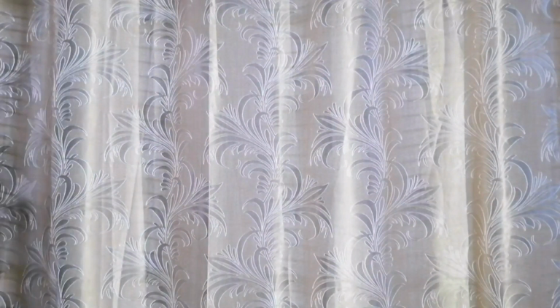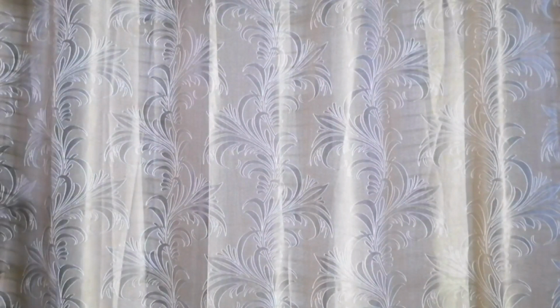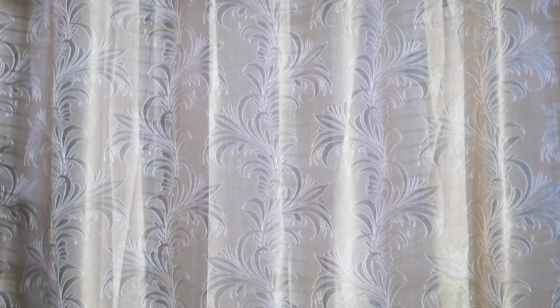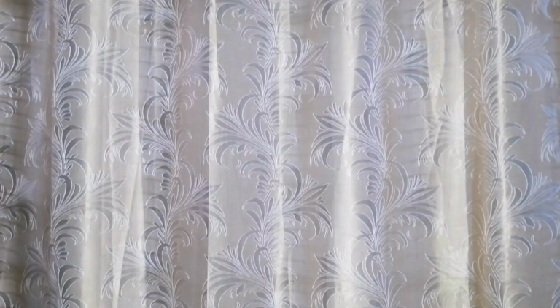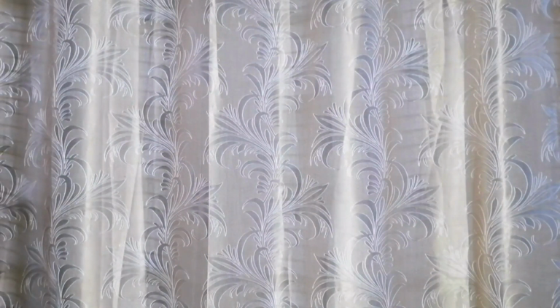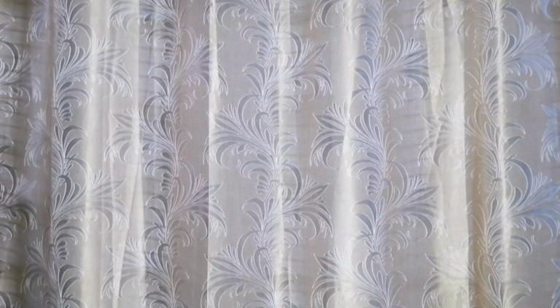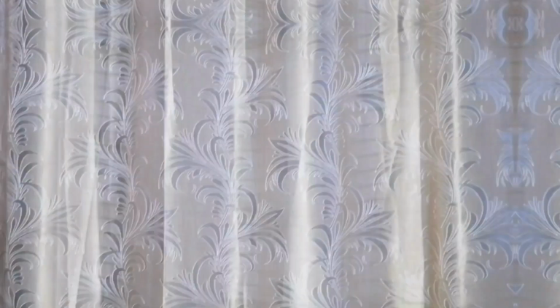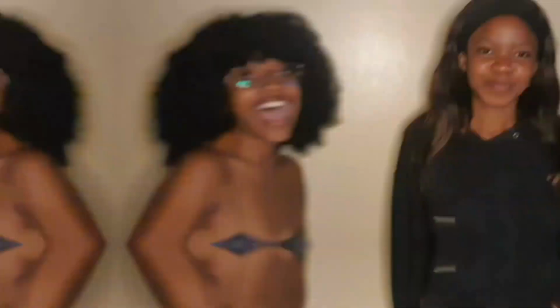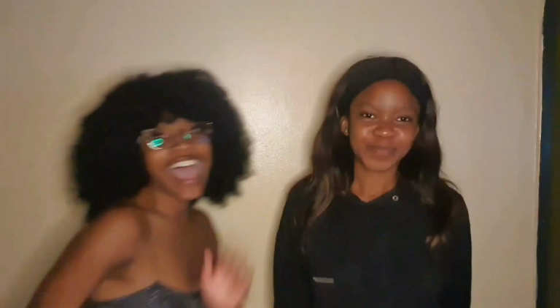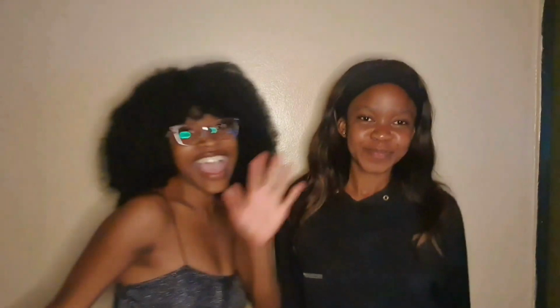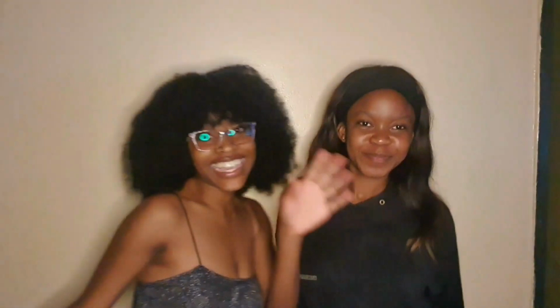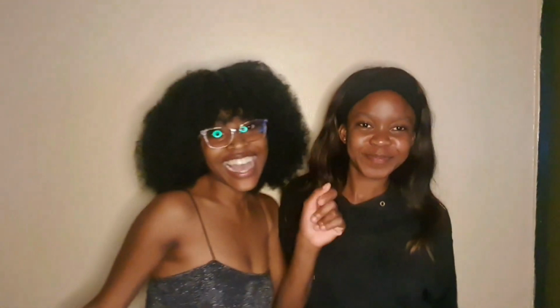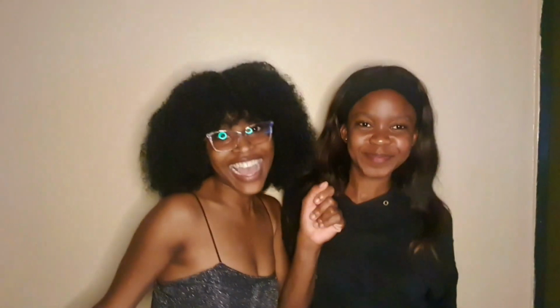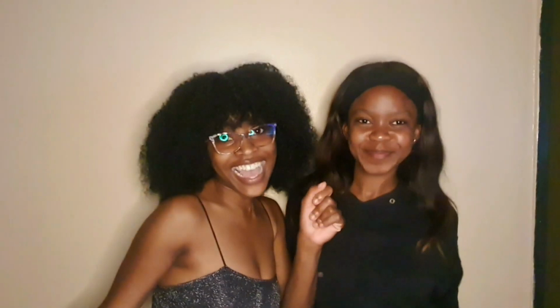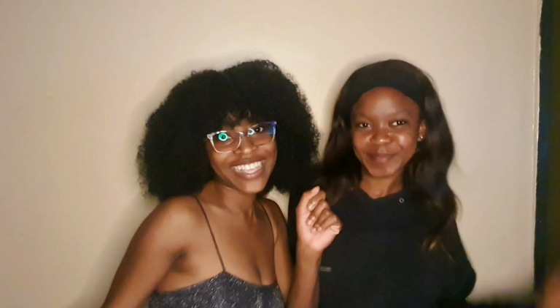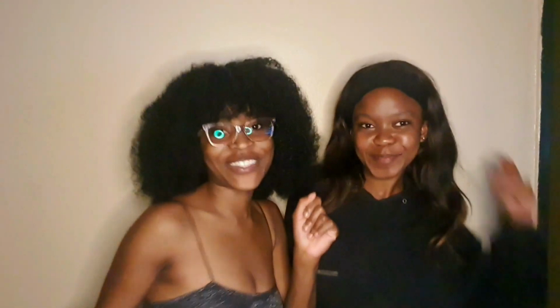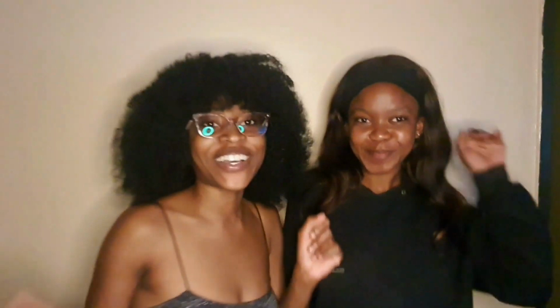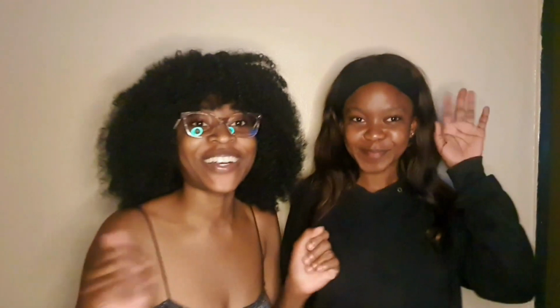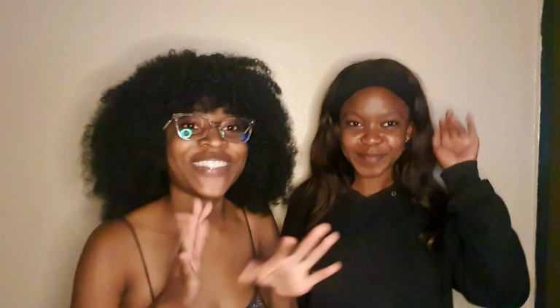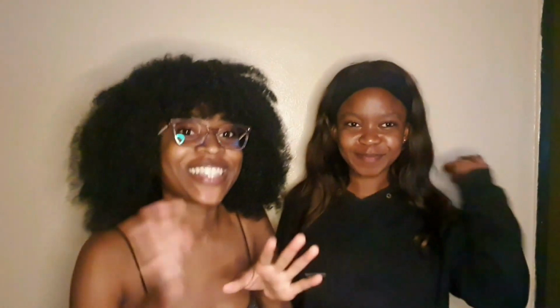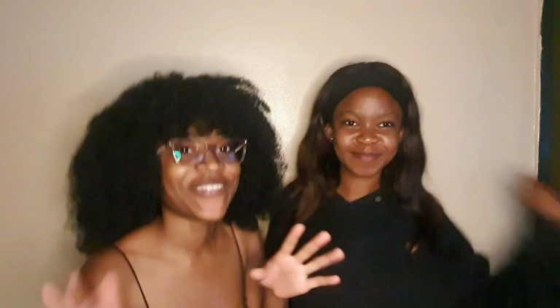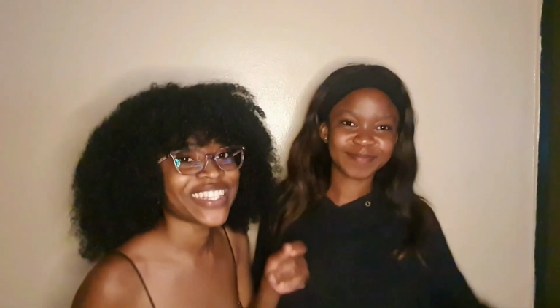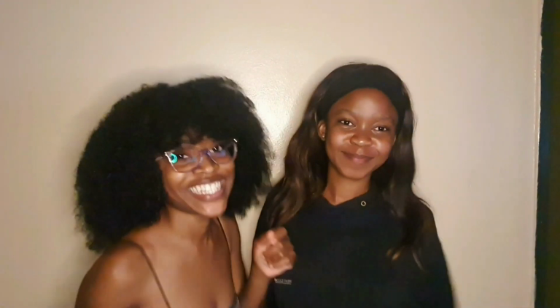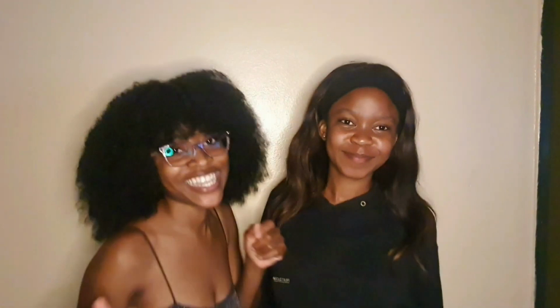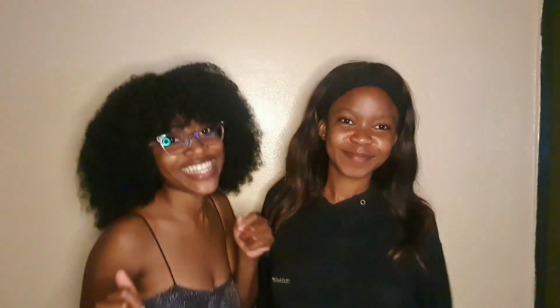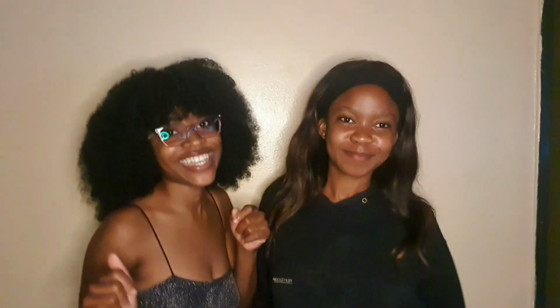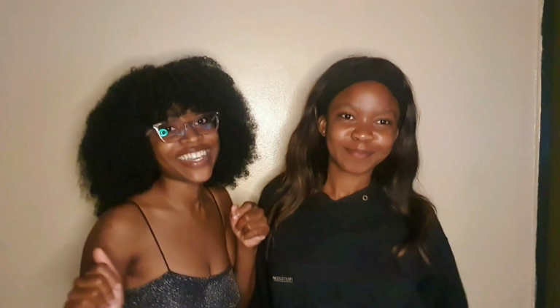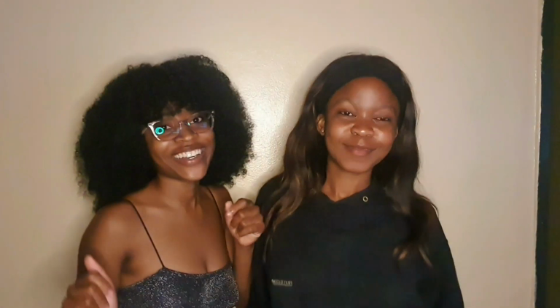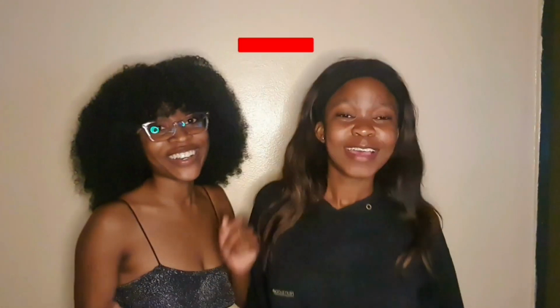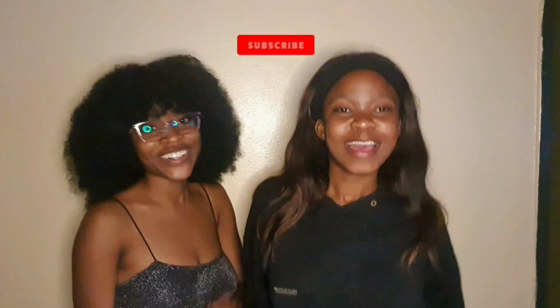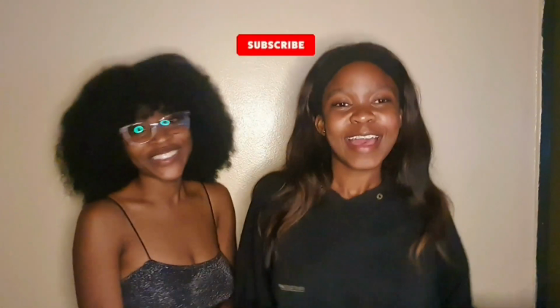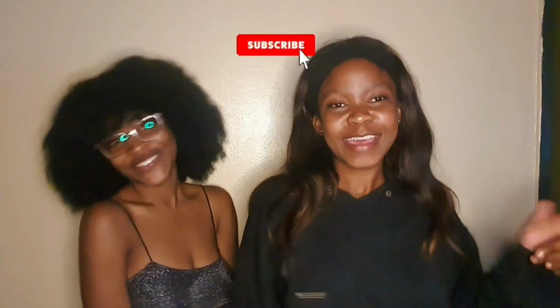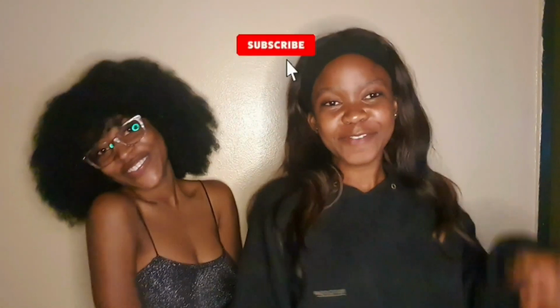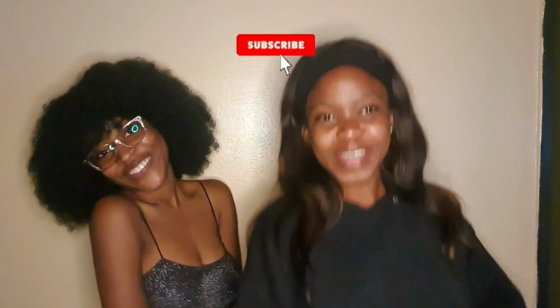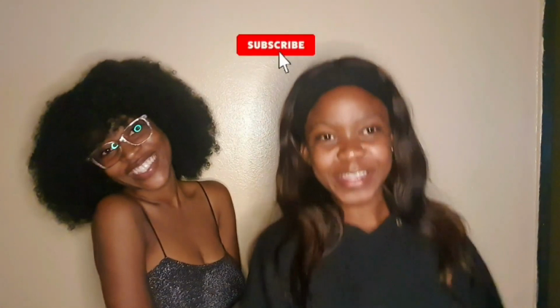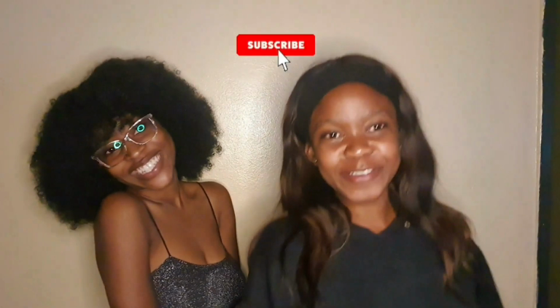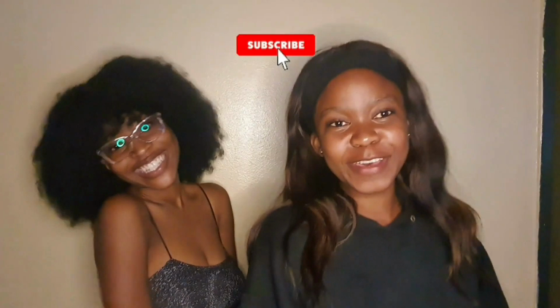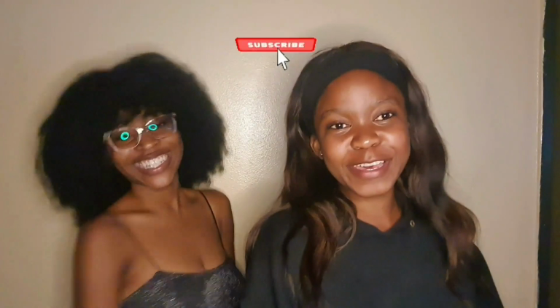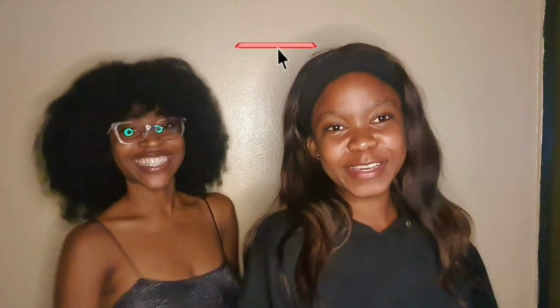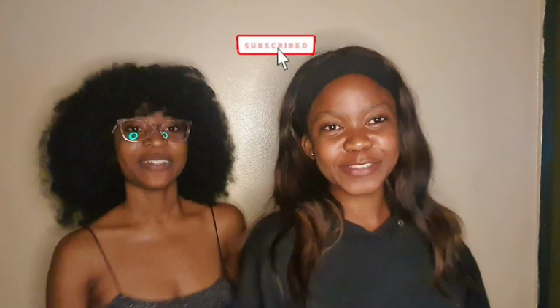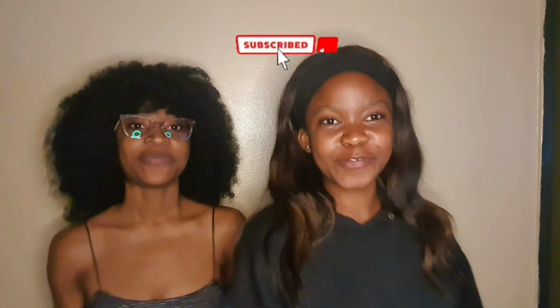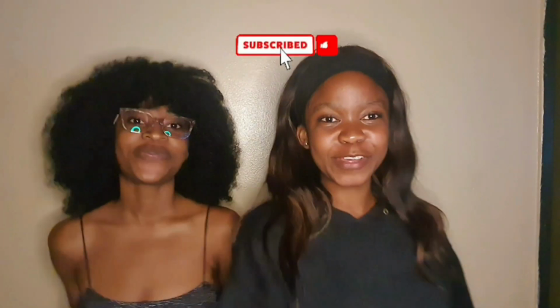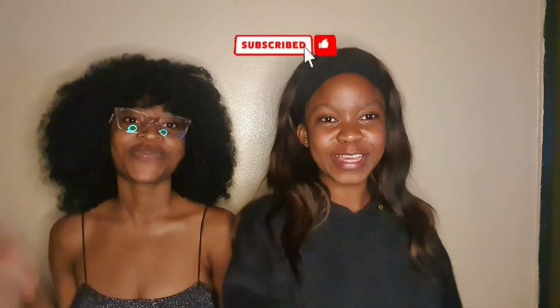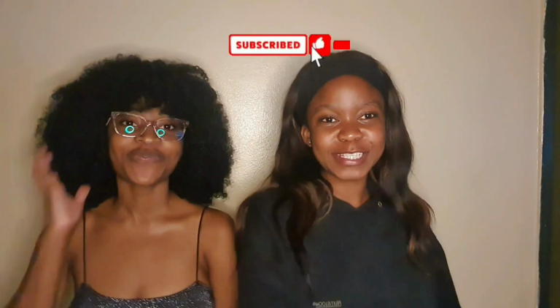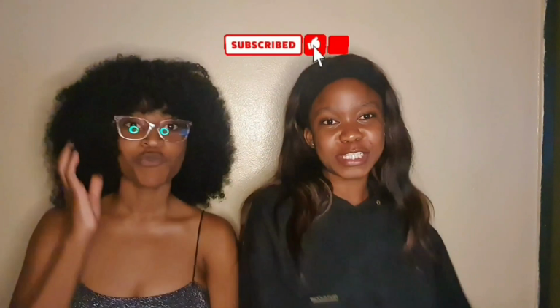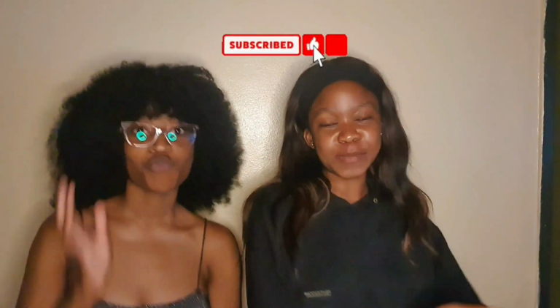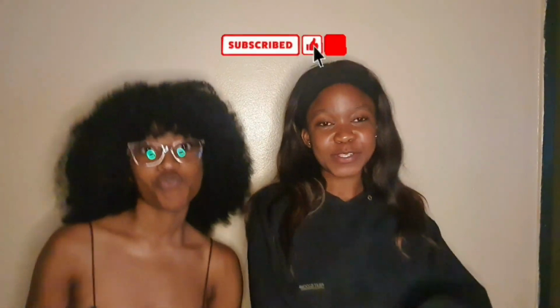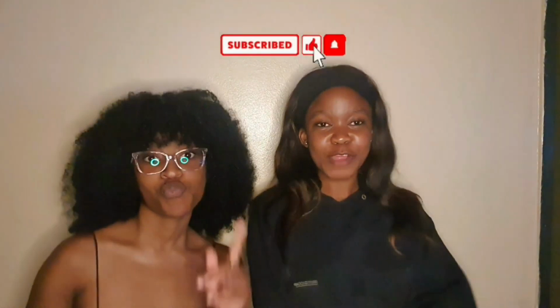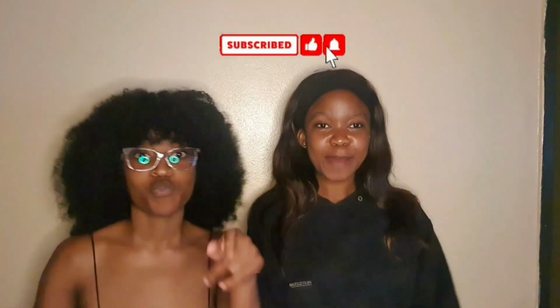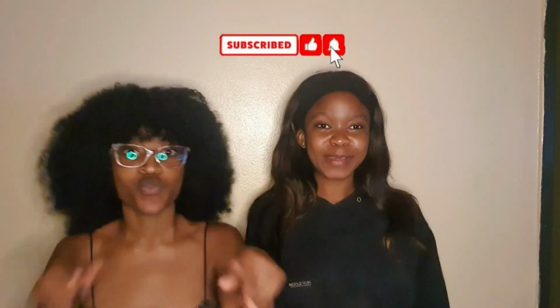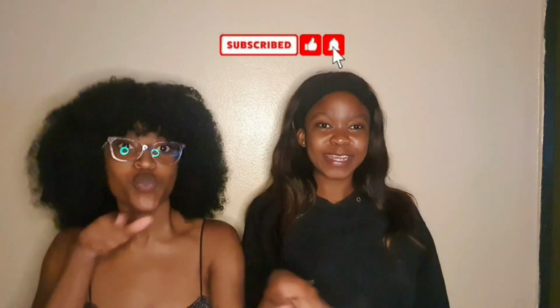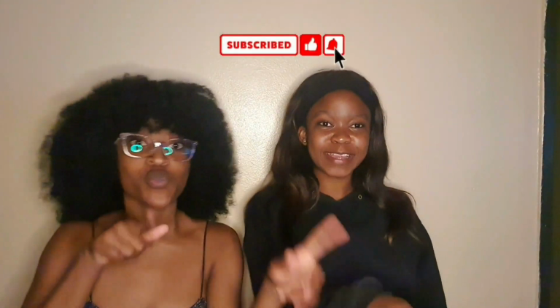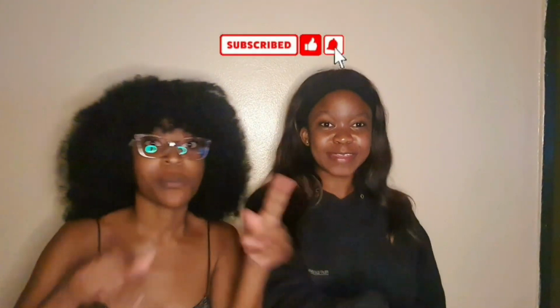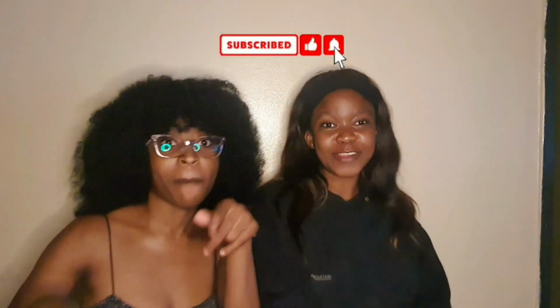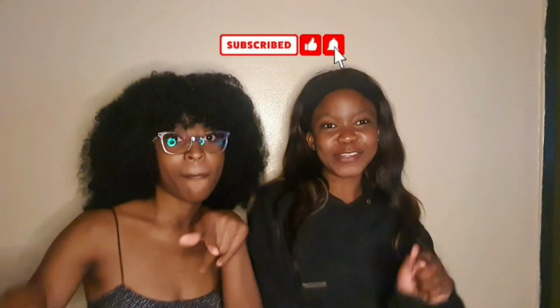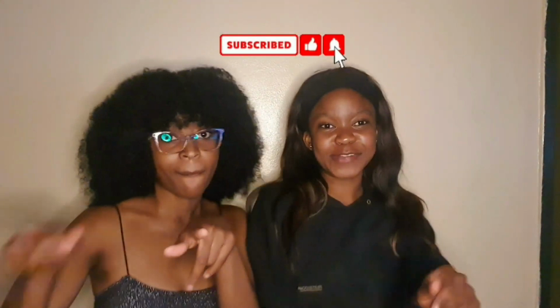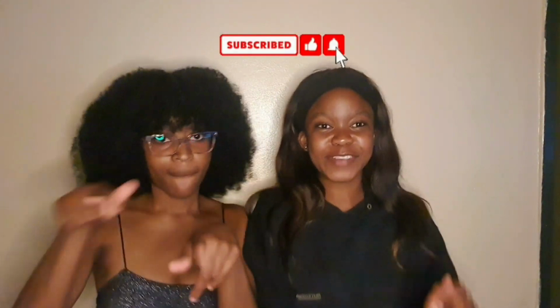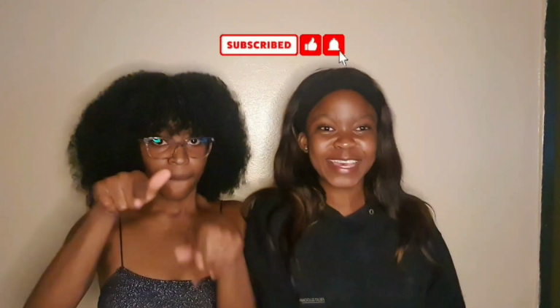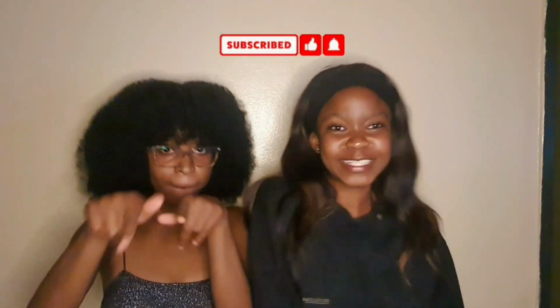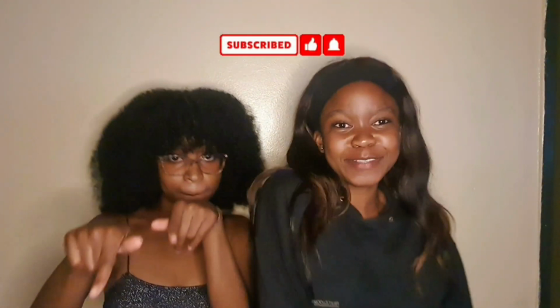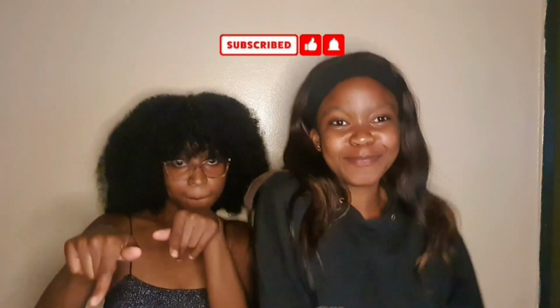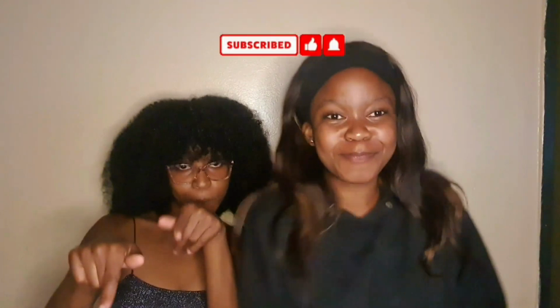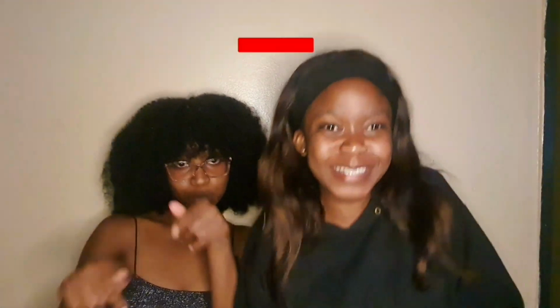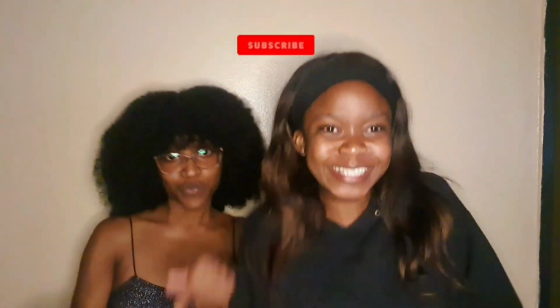Hi guys! Welcome to Sonfa's channel! If you are new here, don't forget to subscribe and hit that notification button!